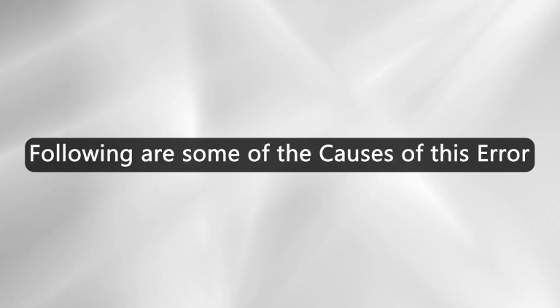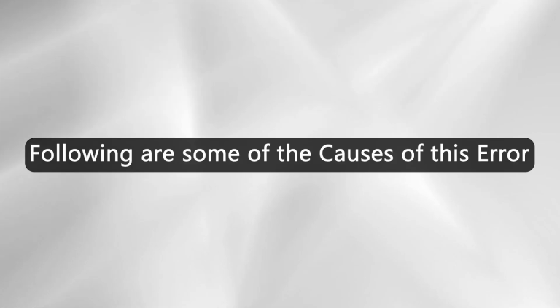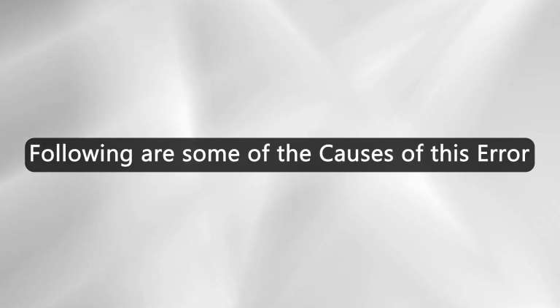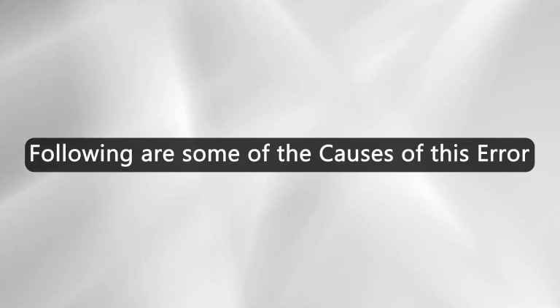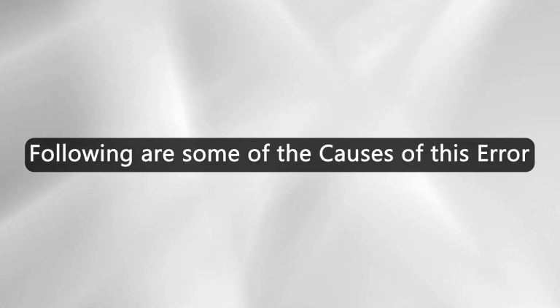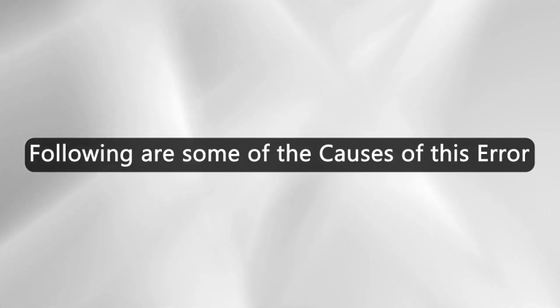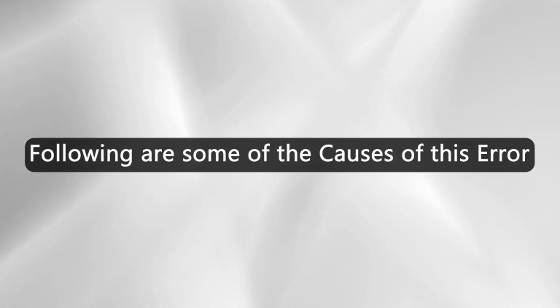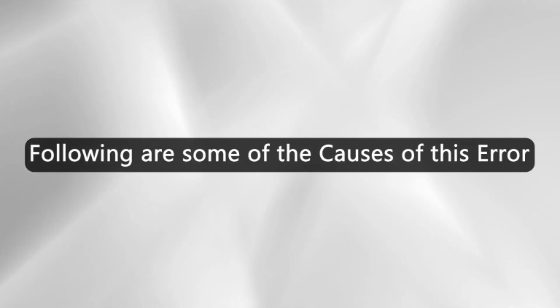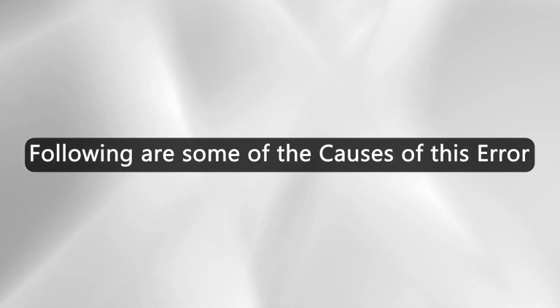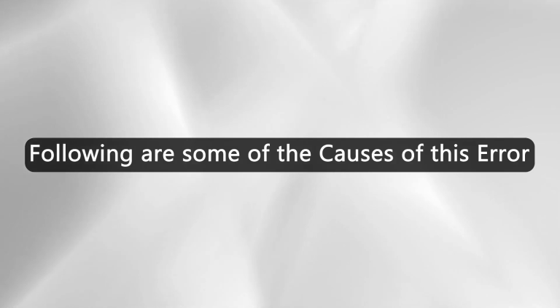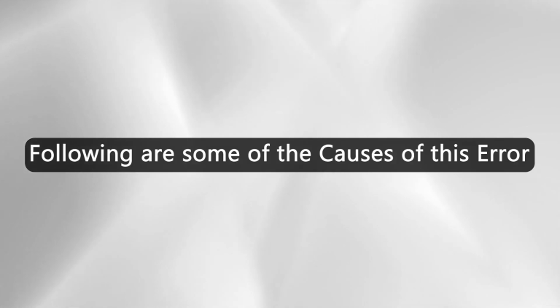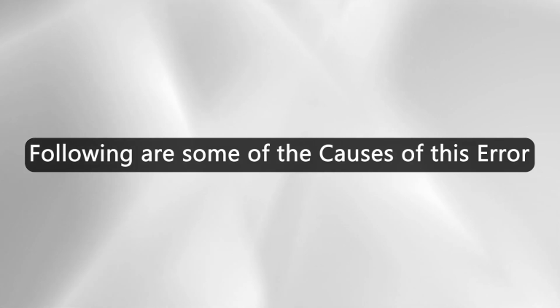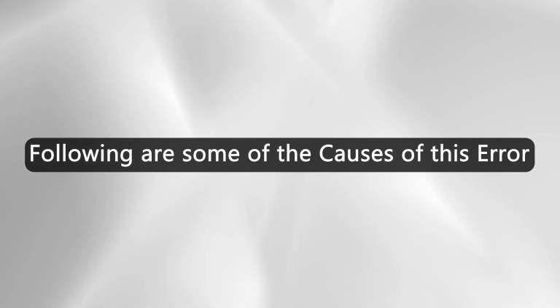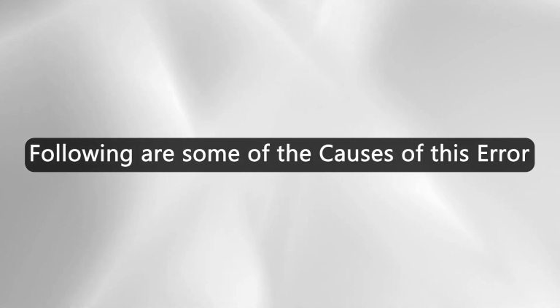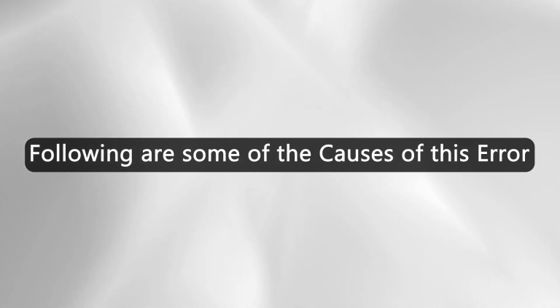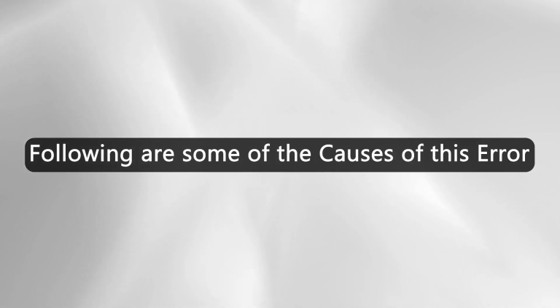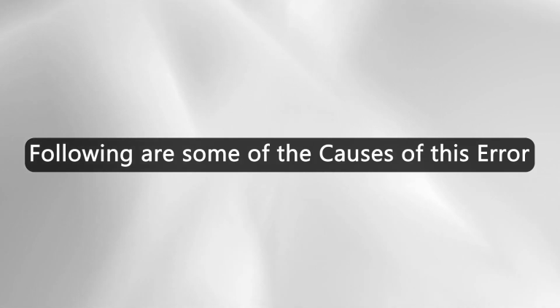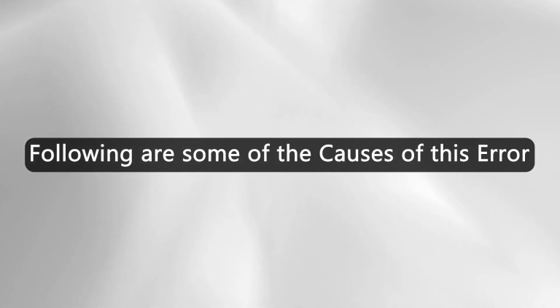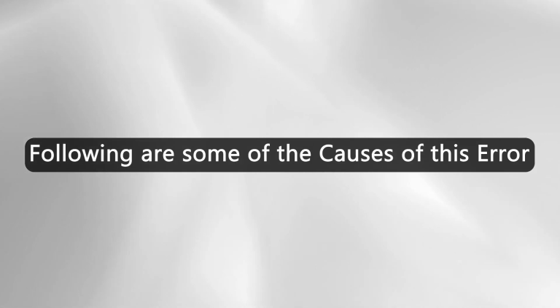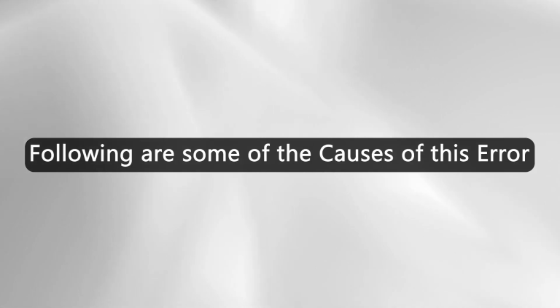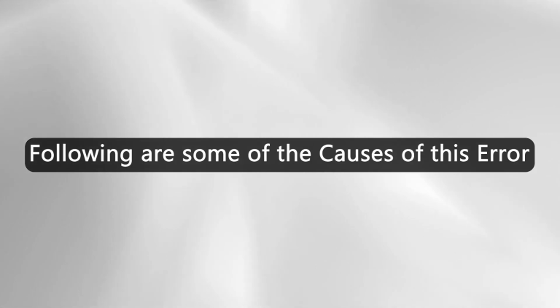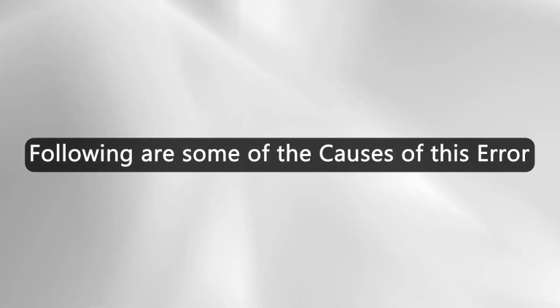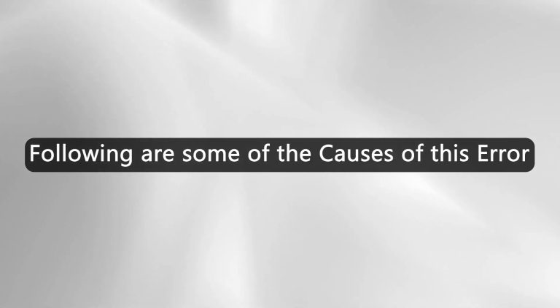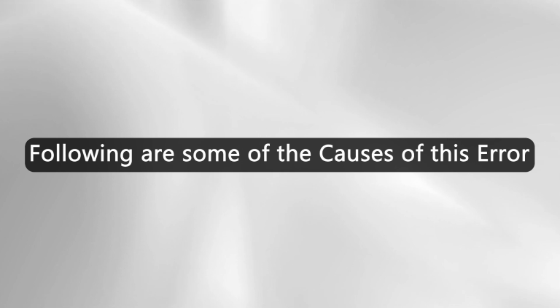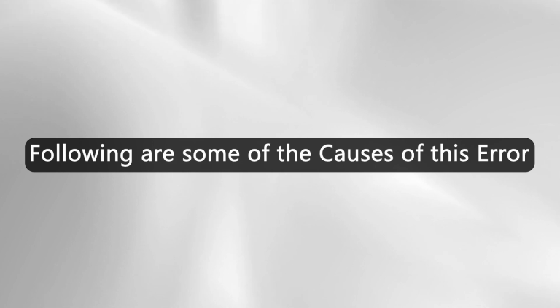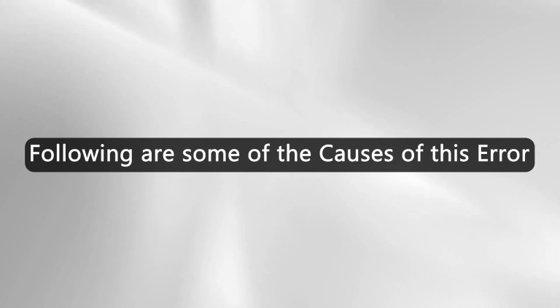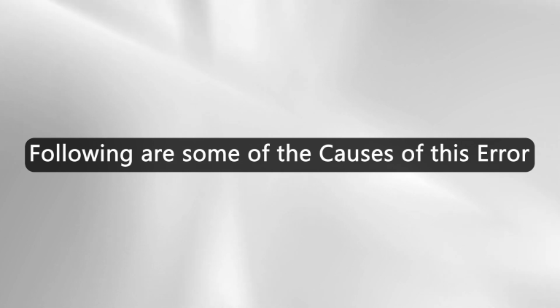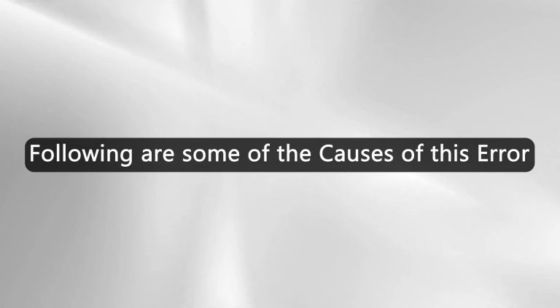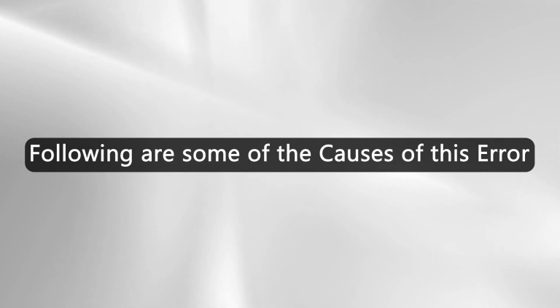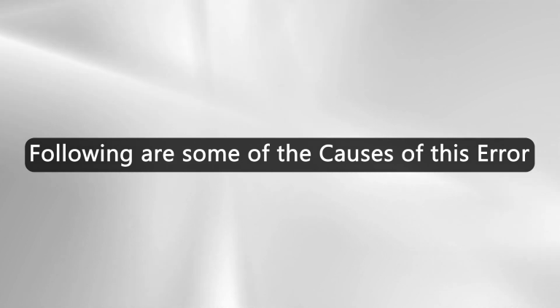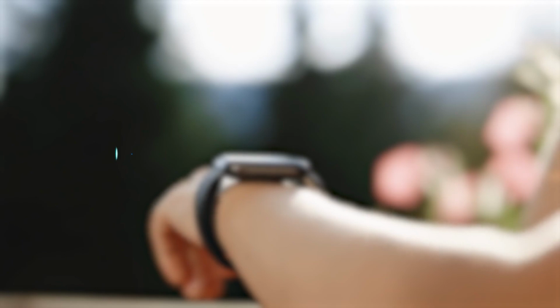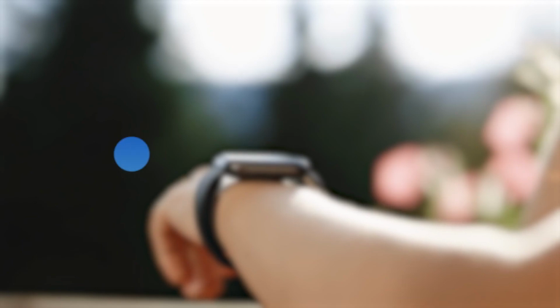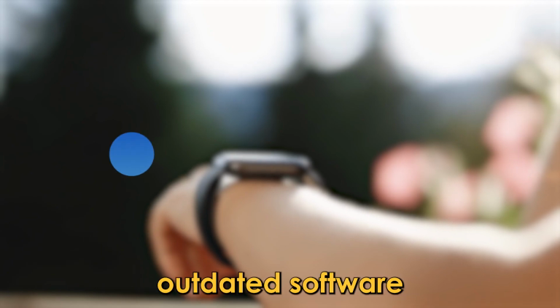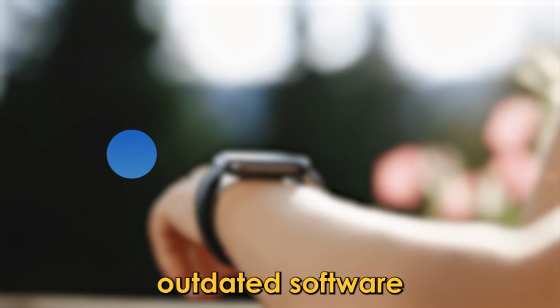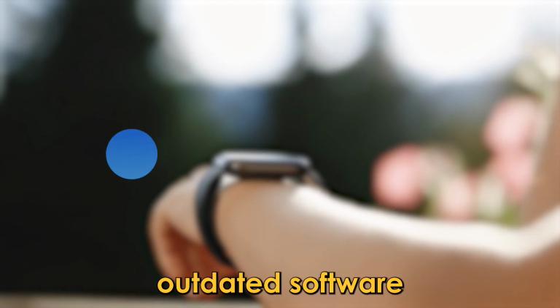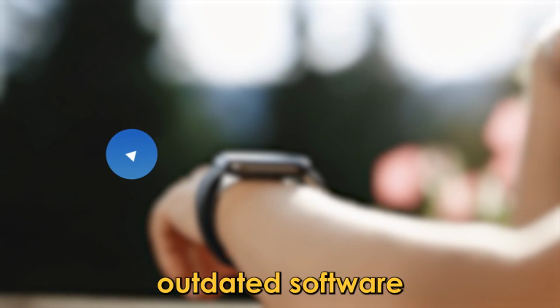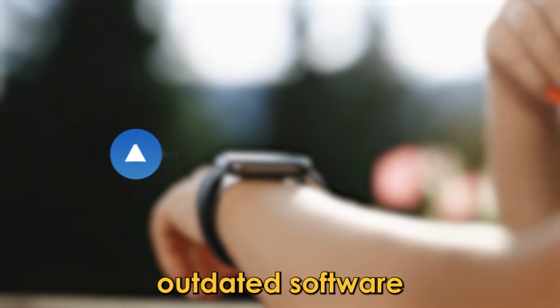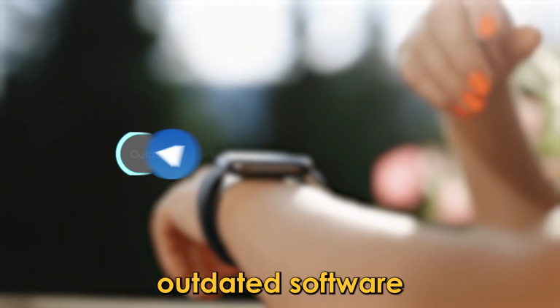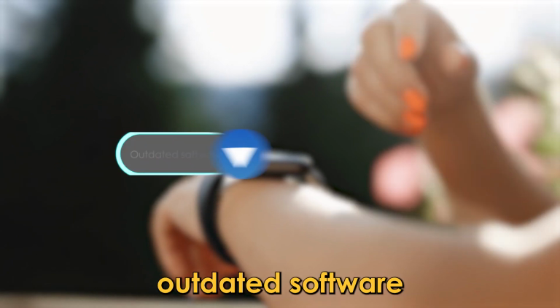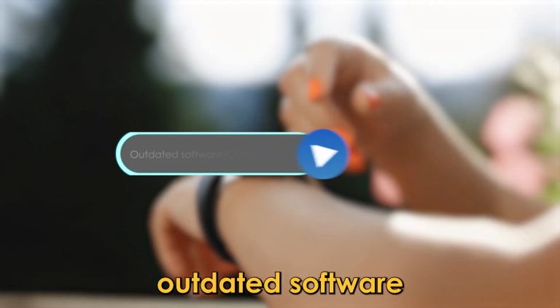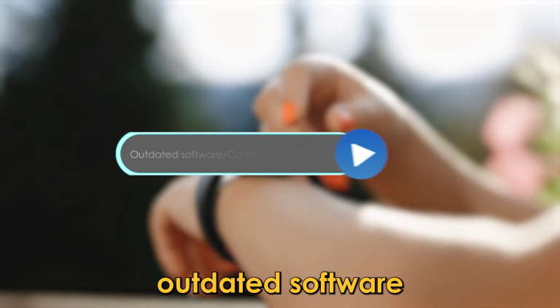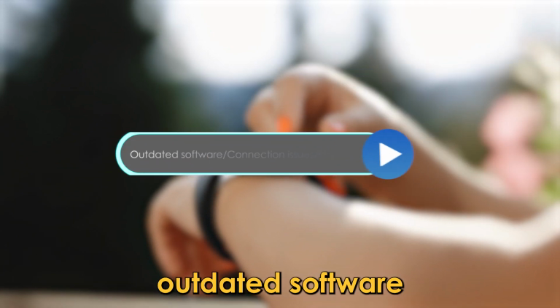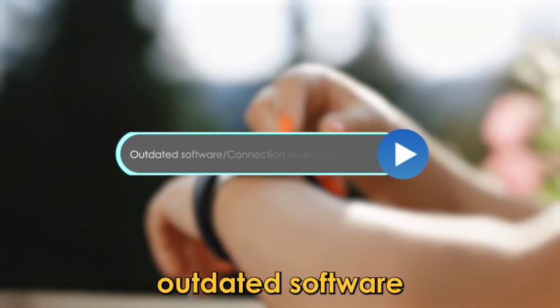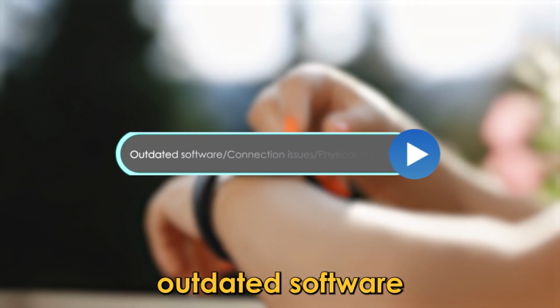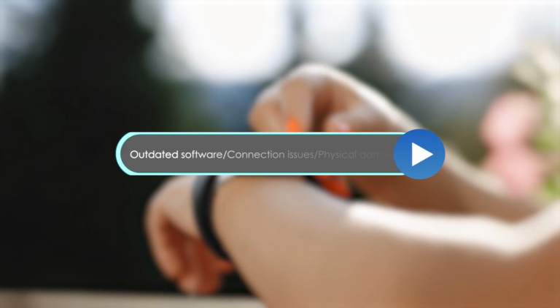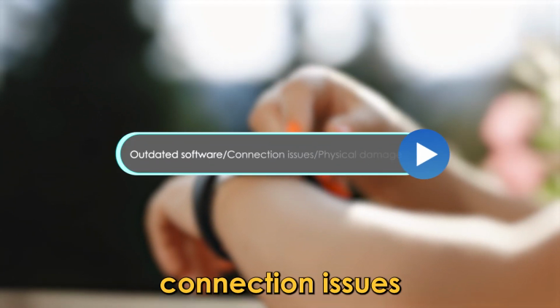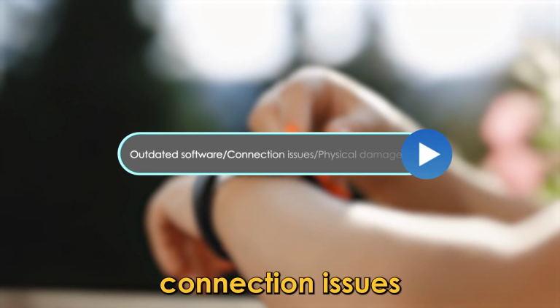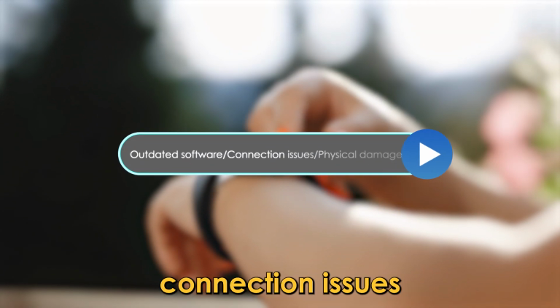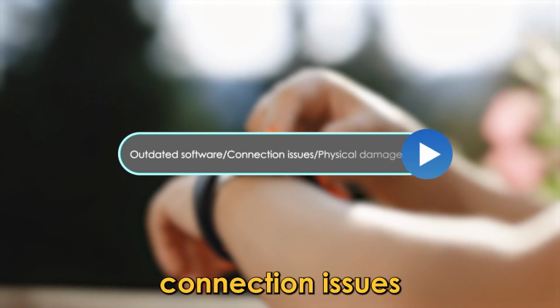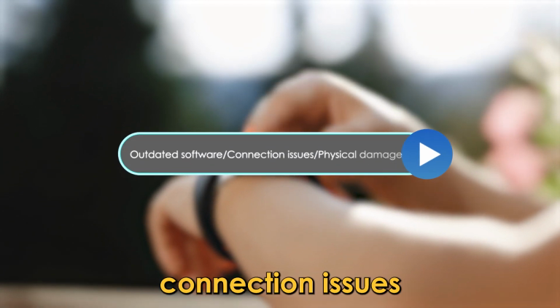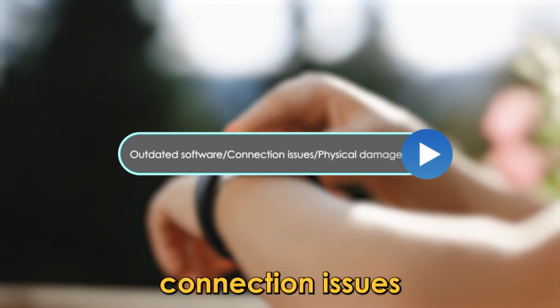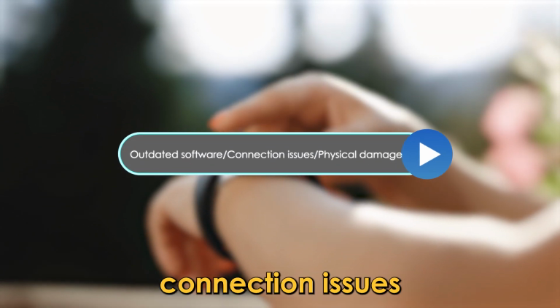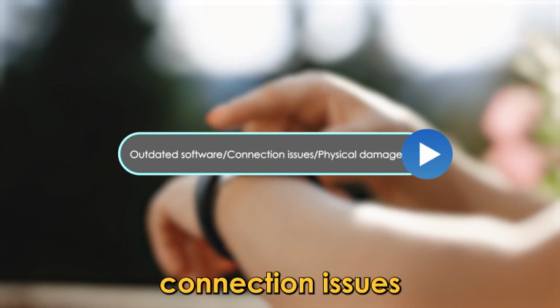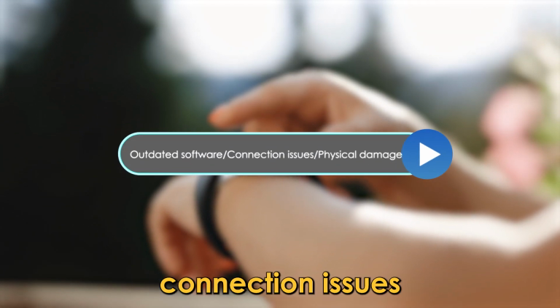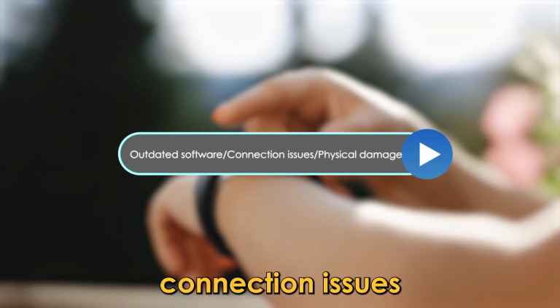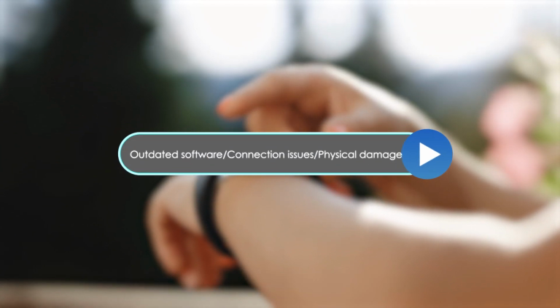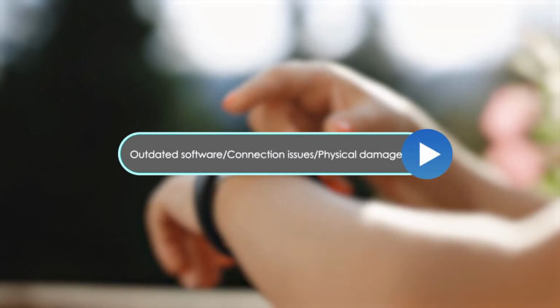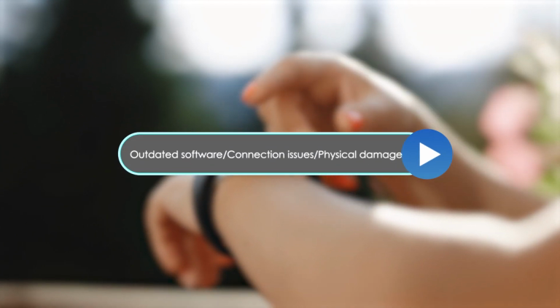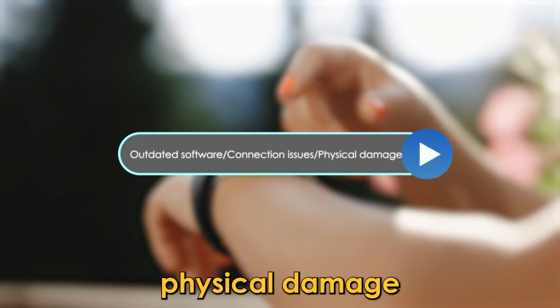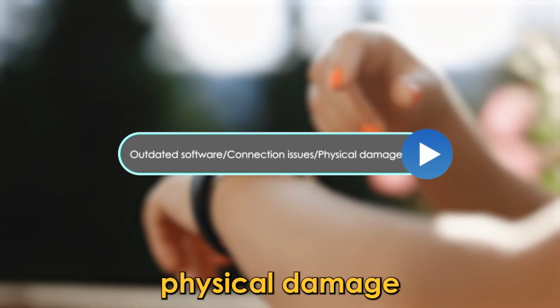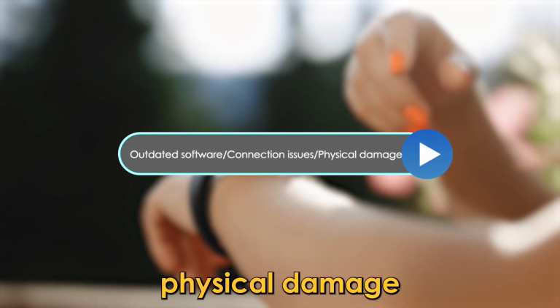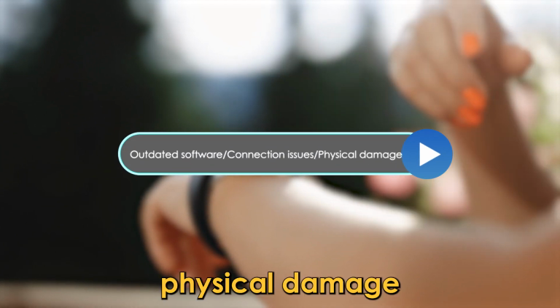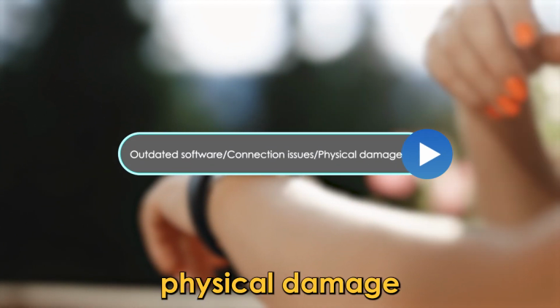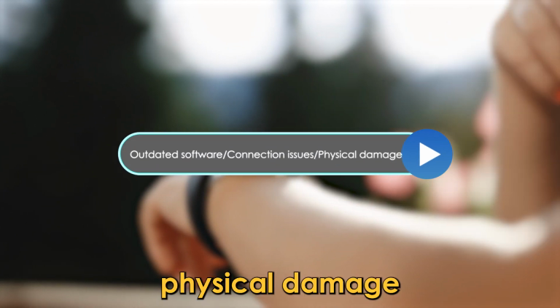The following are some of the common causes of the error code: outdated software, connection issues, and physical damage.